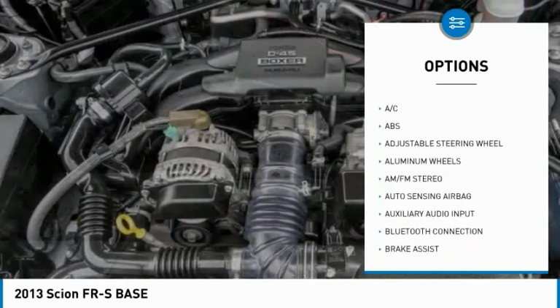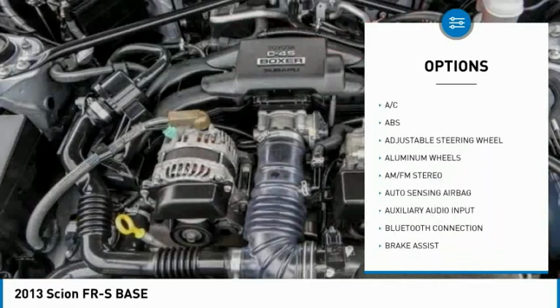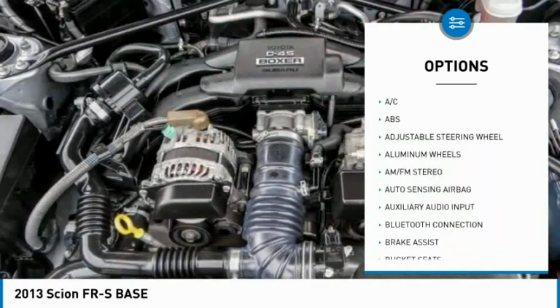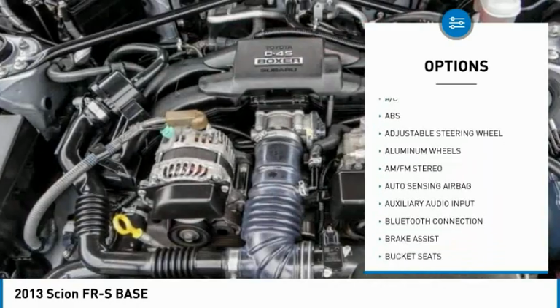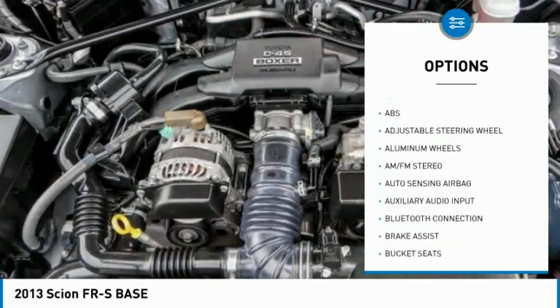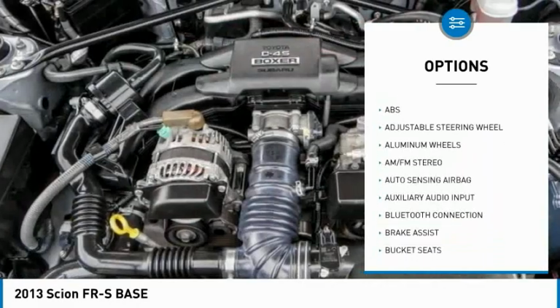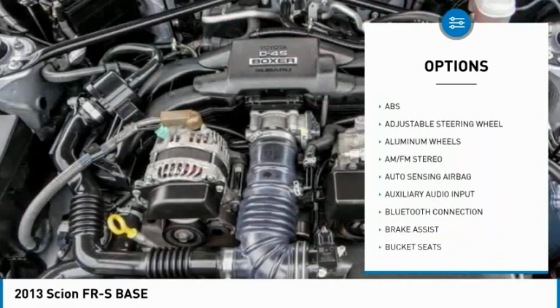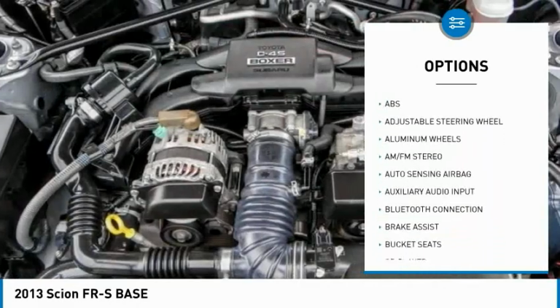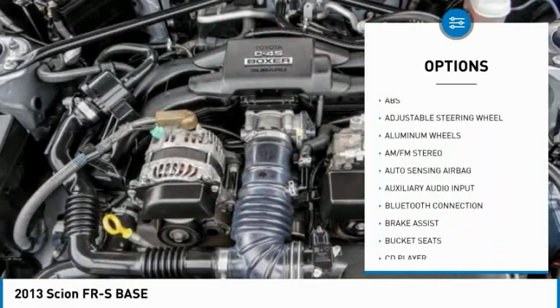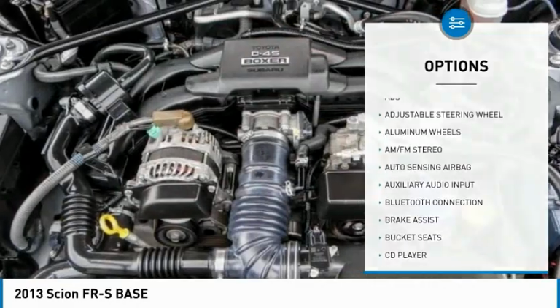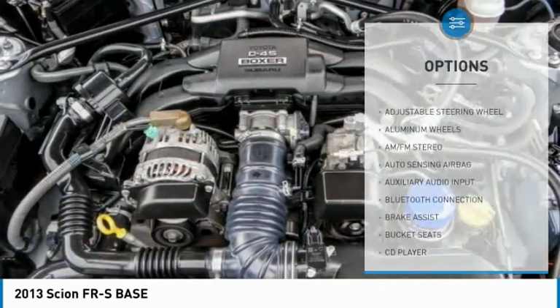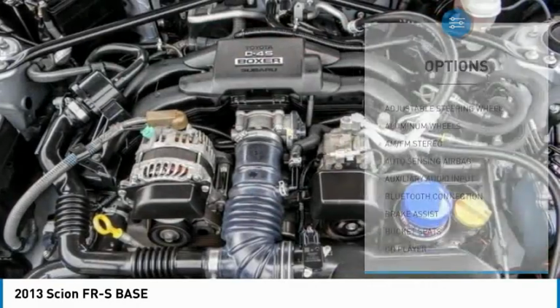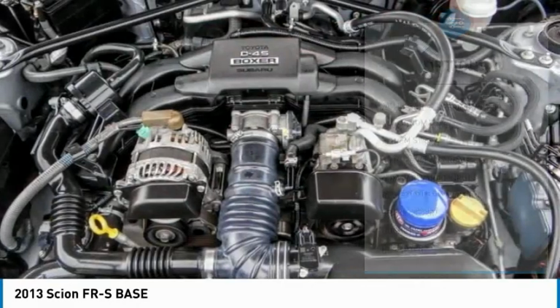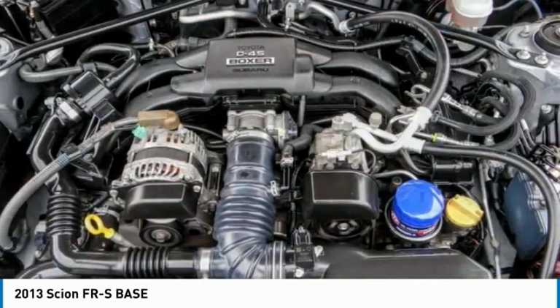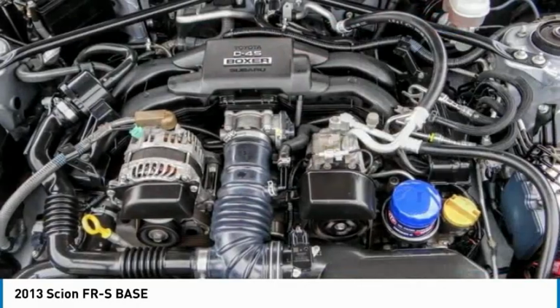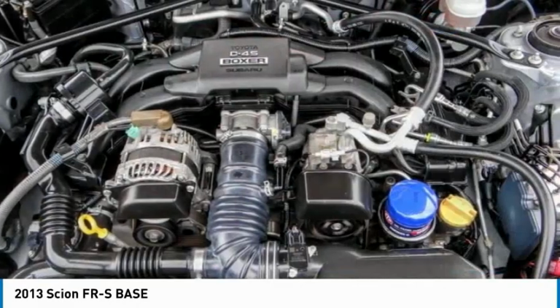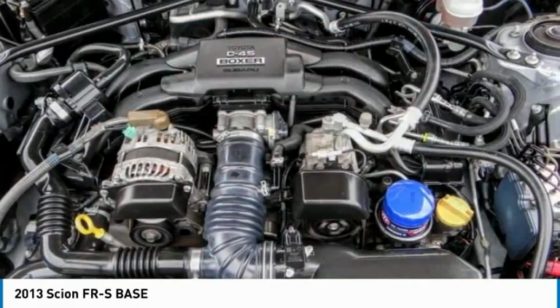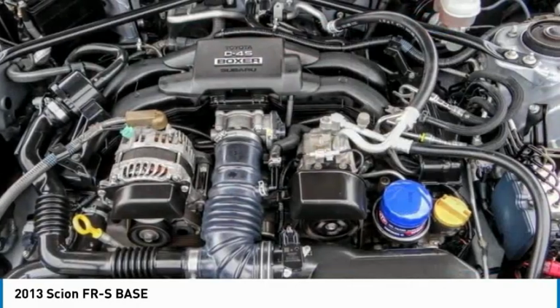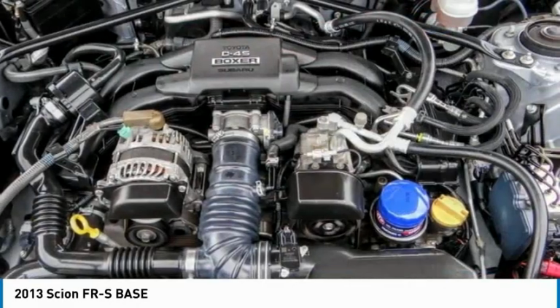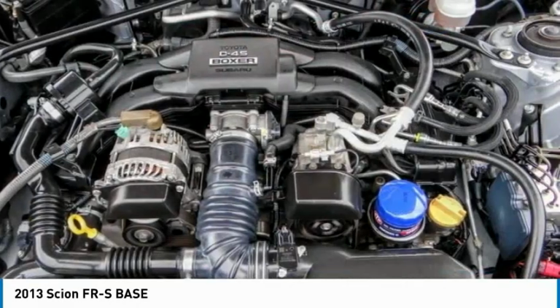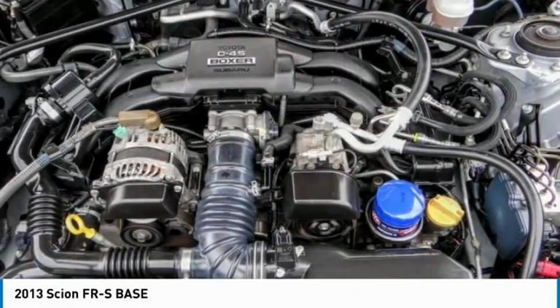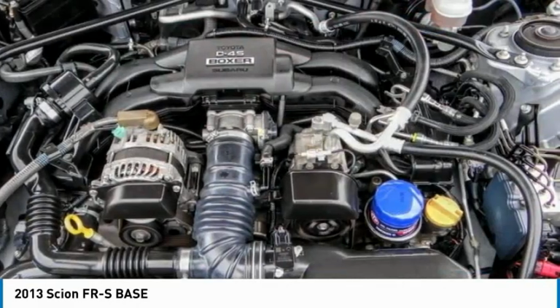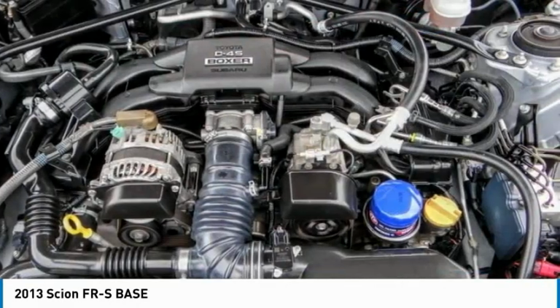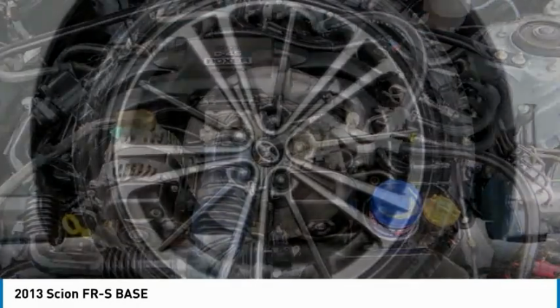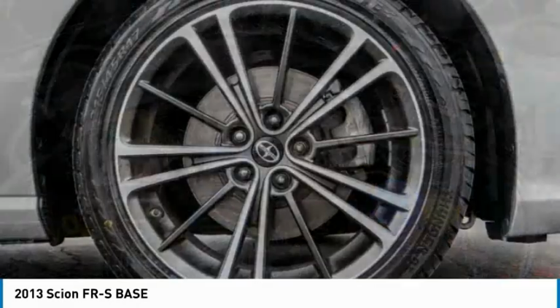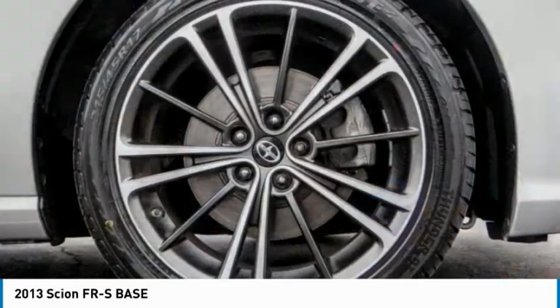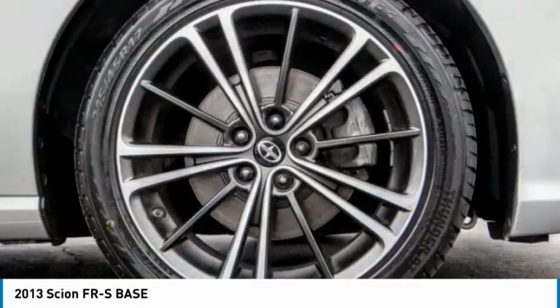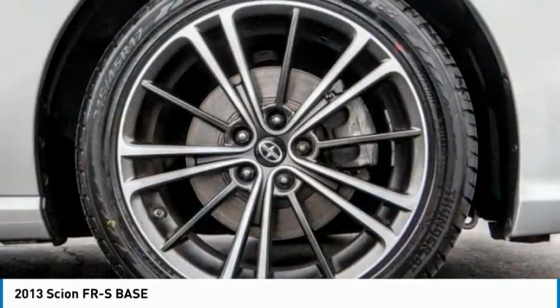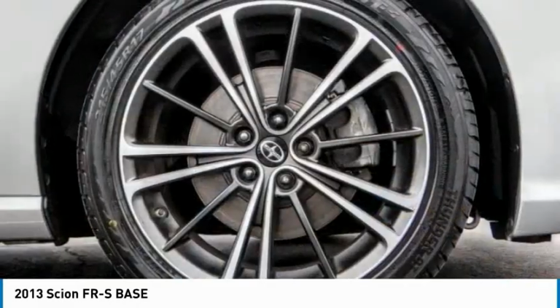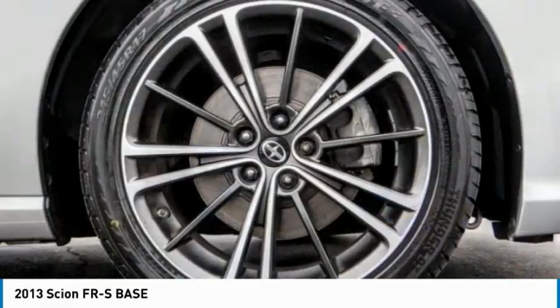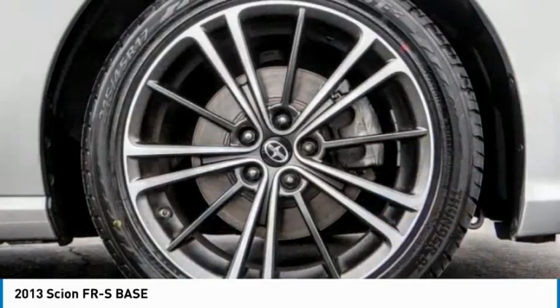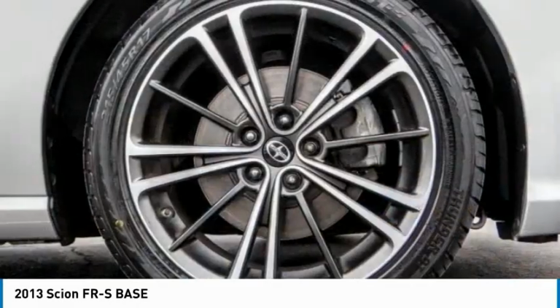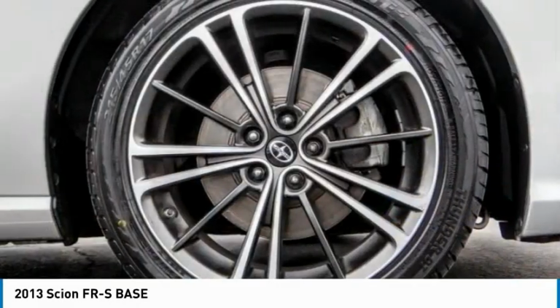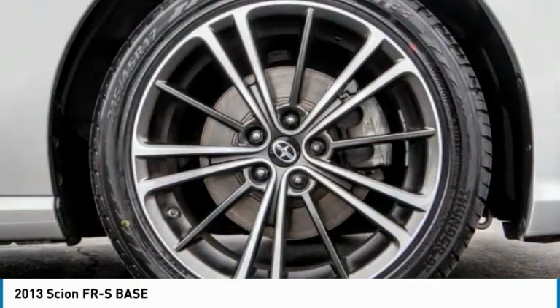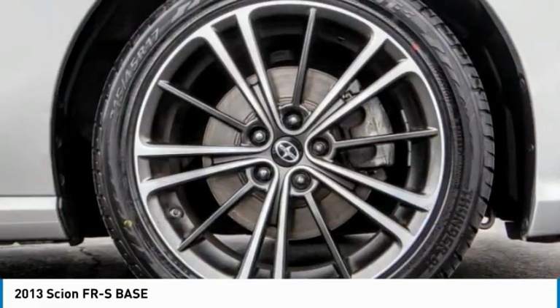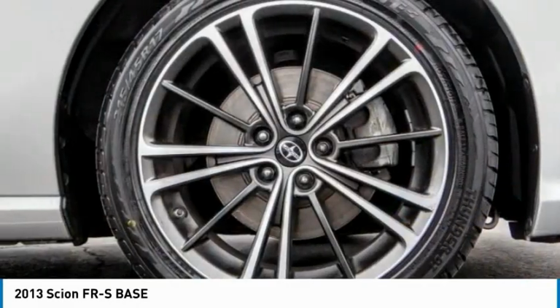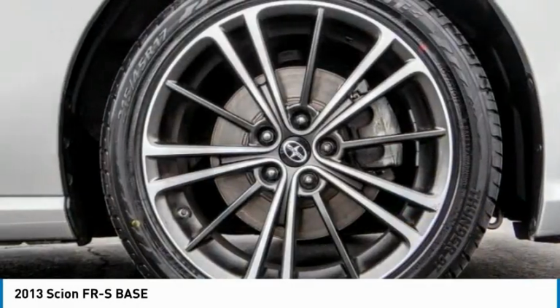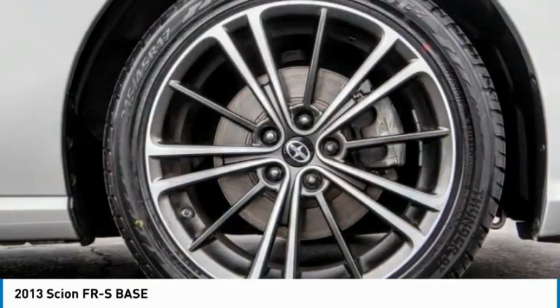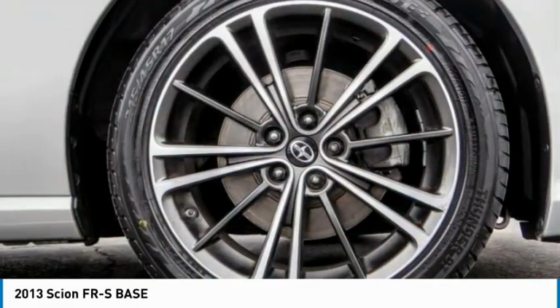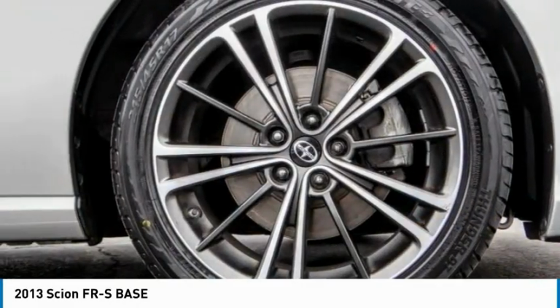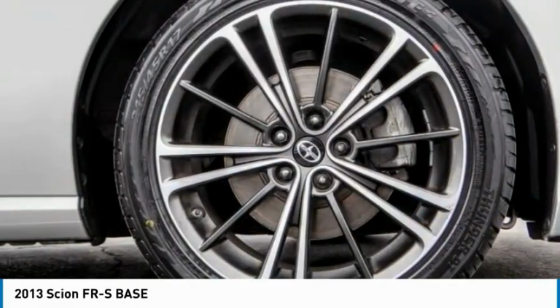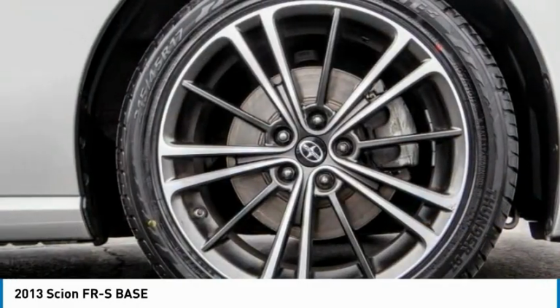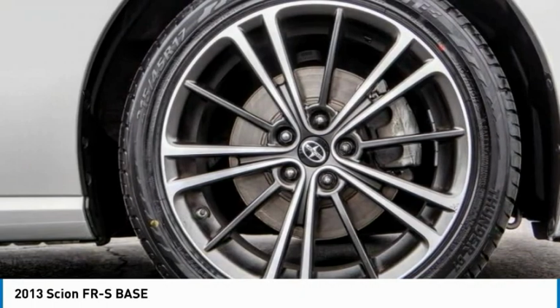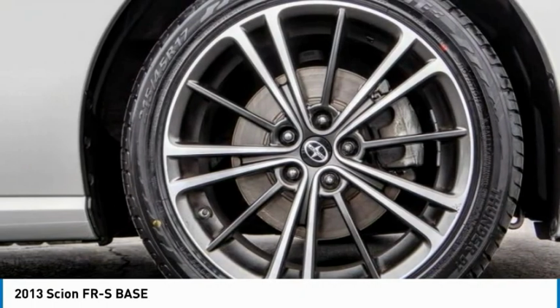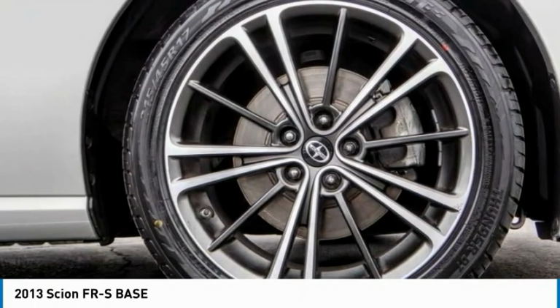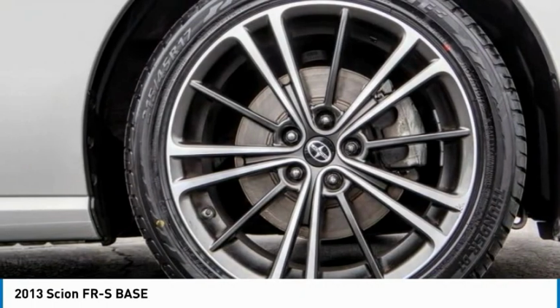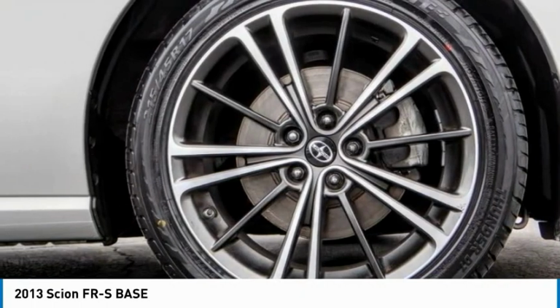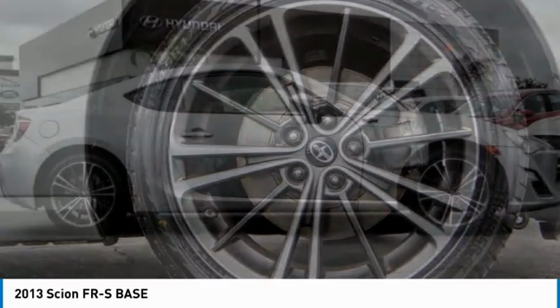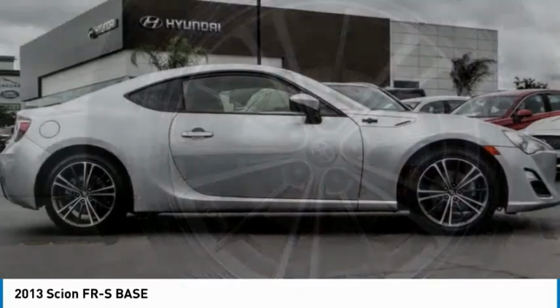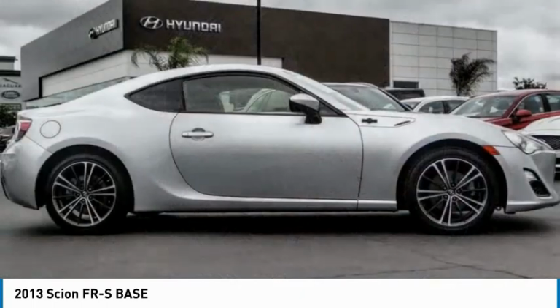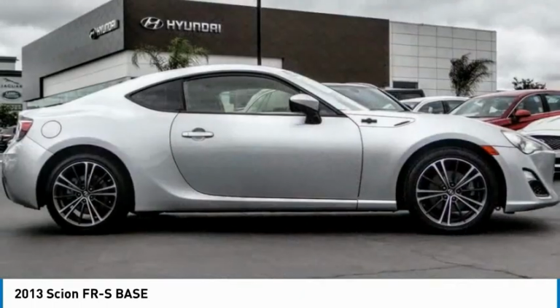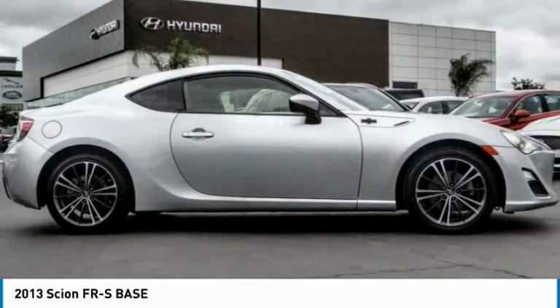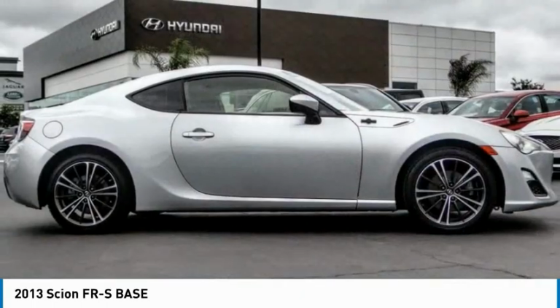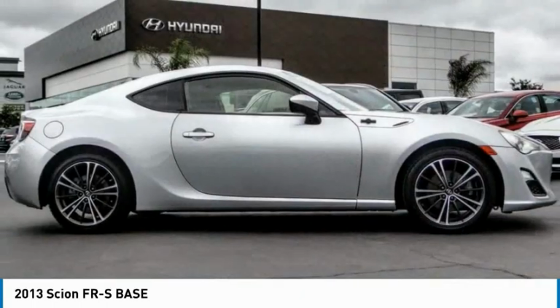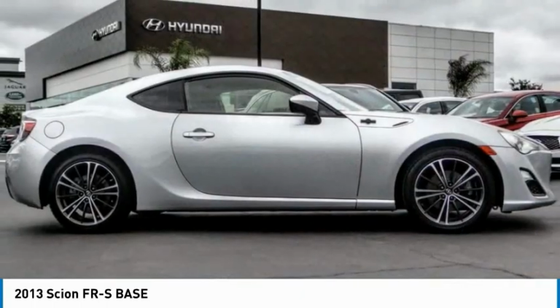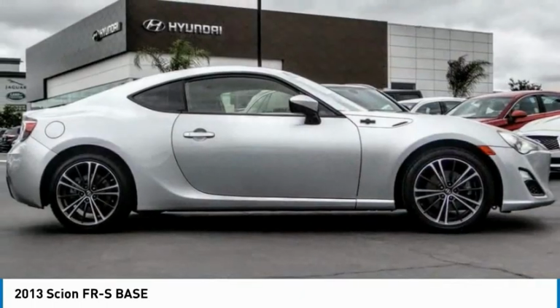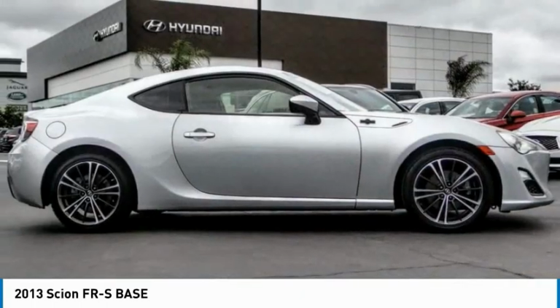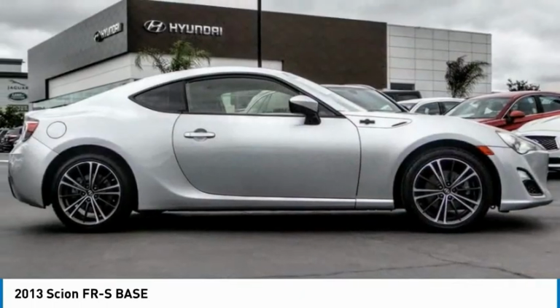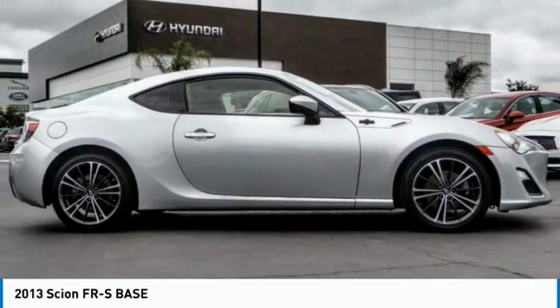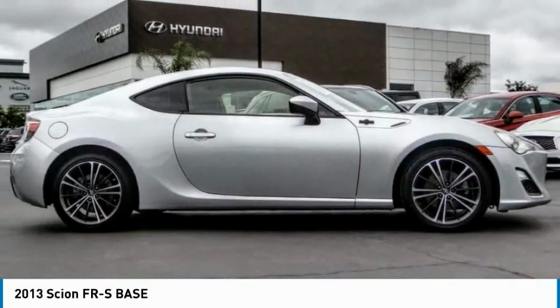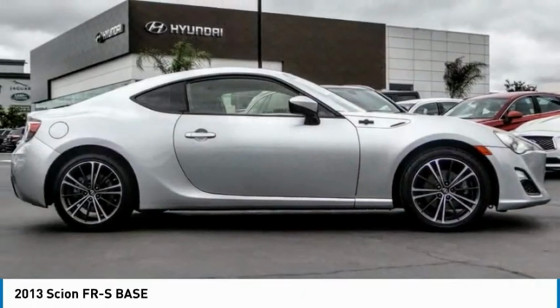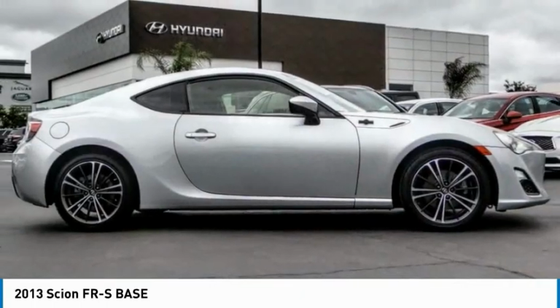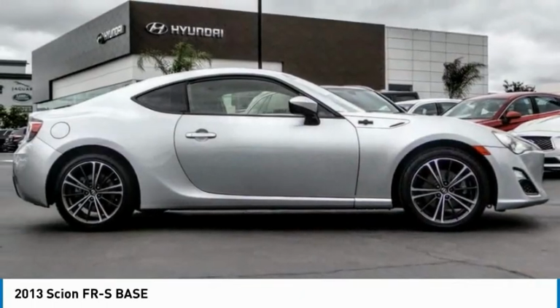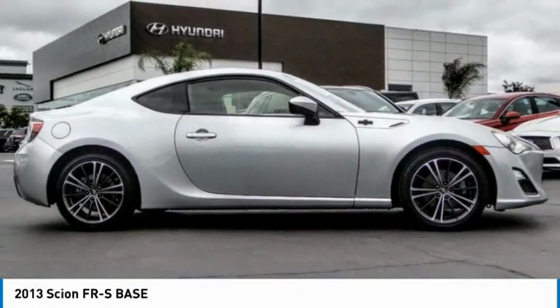Front performance tires, rear performance tires, four-wheel disc brakes, variable speed intermittent wipers.